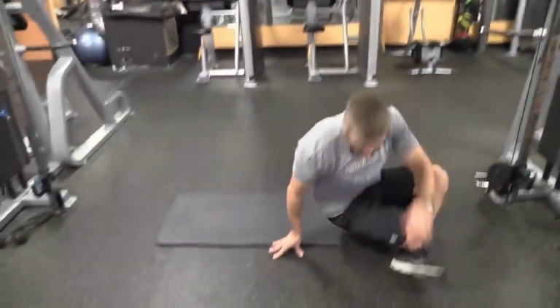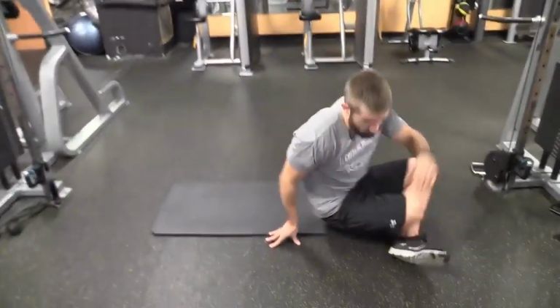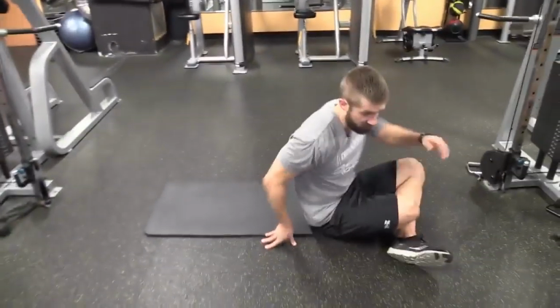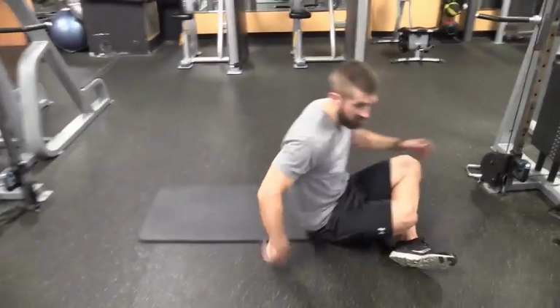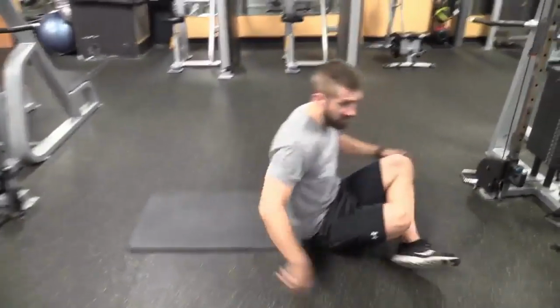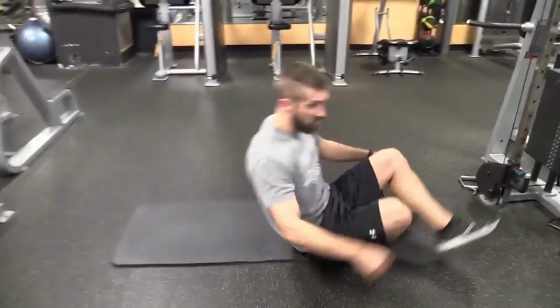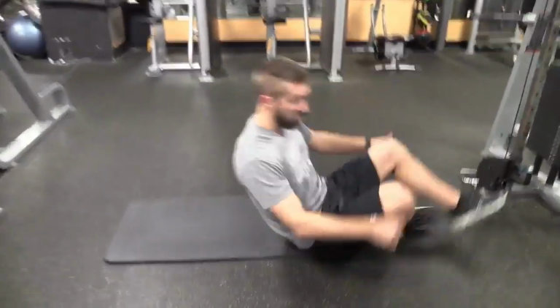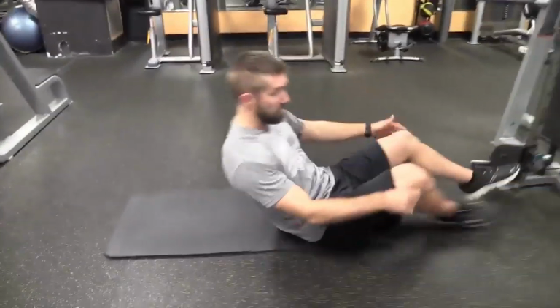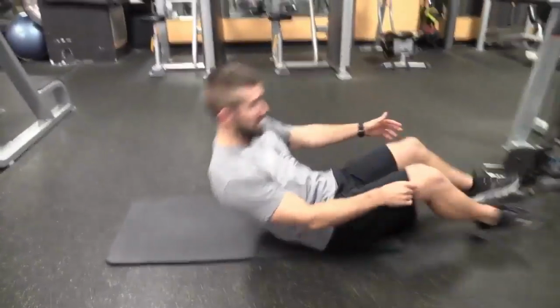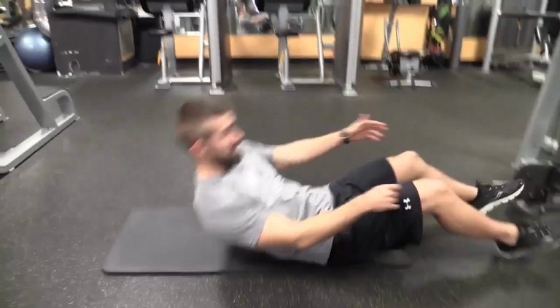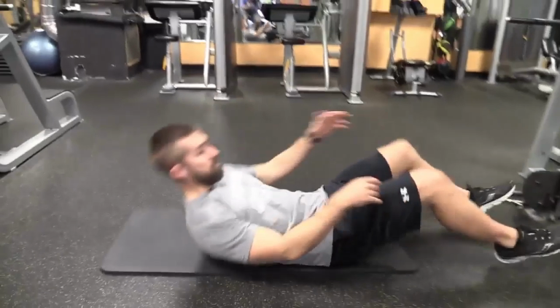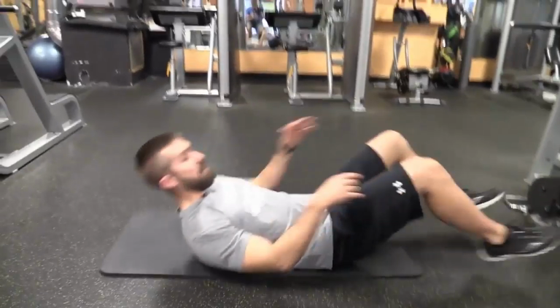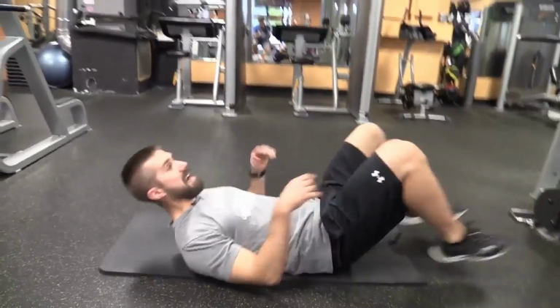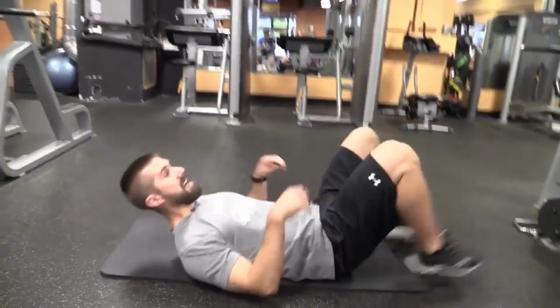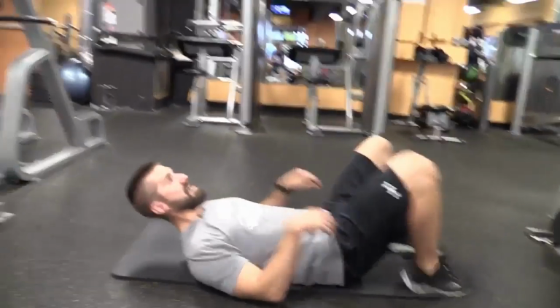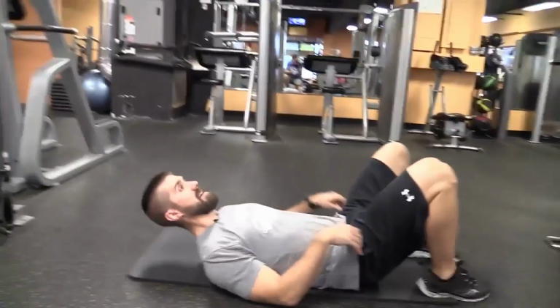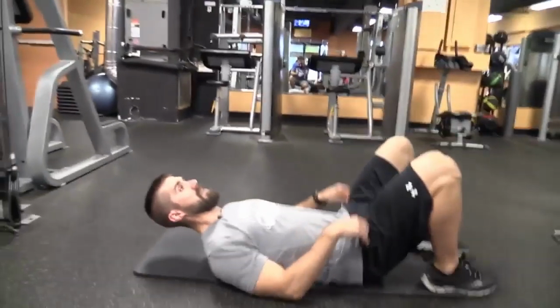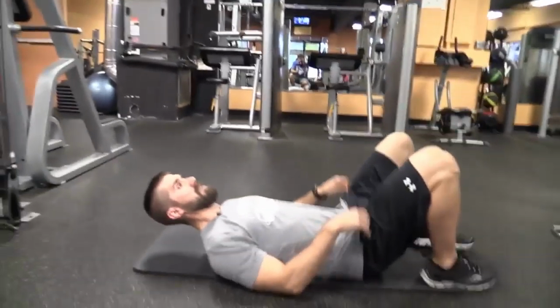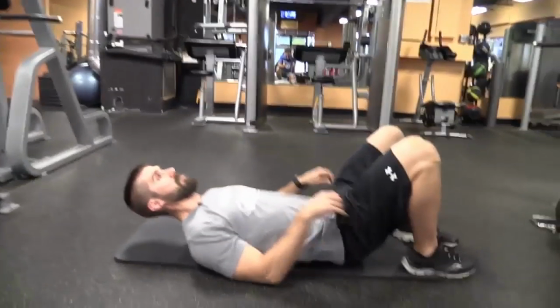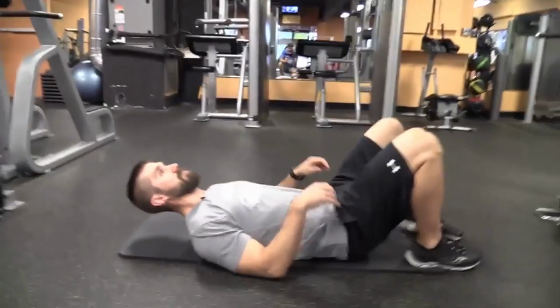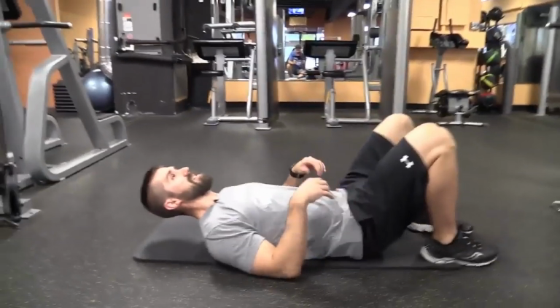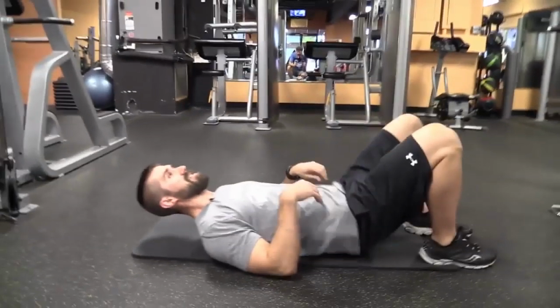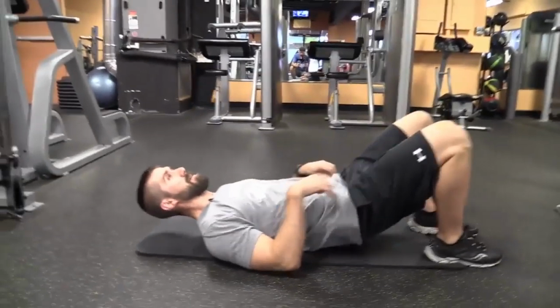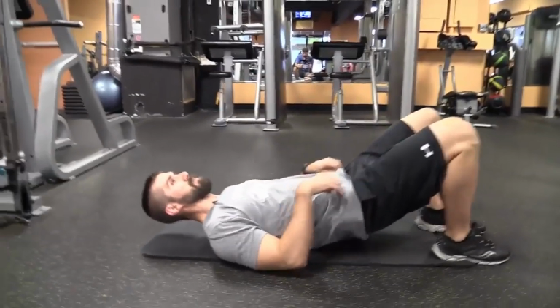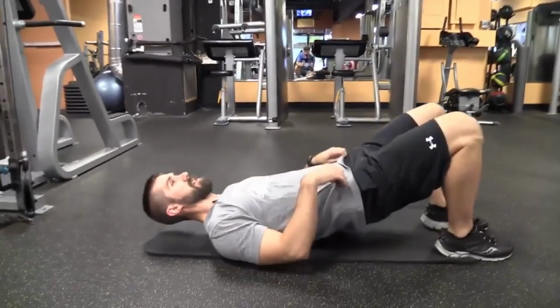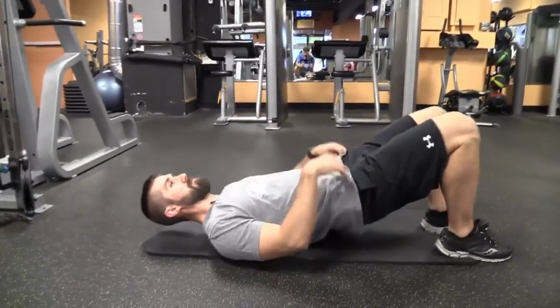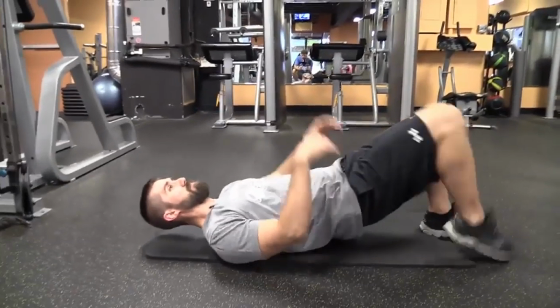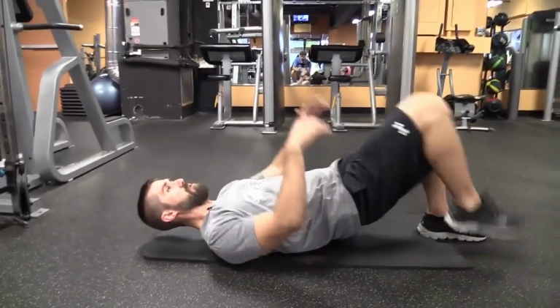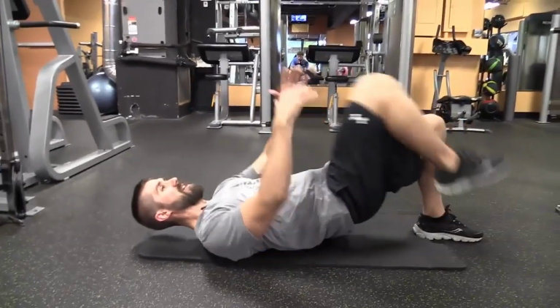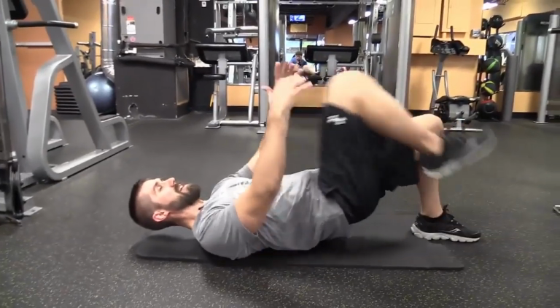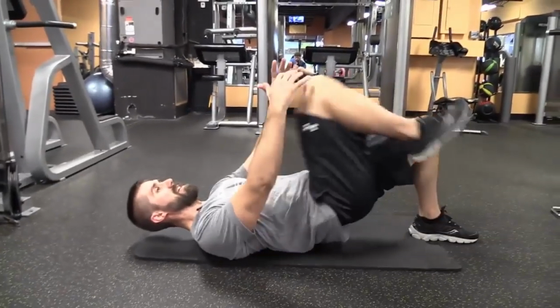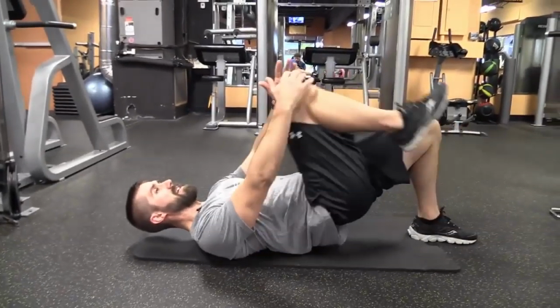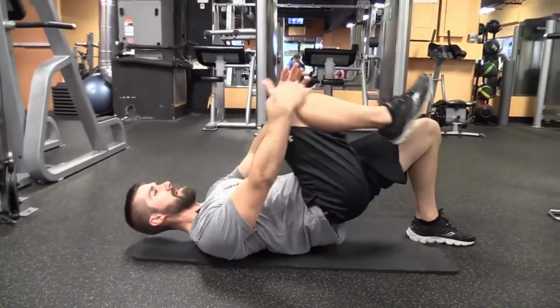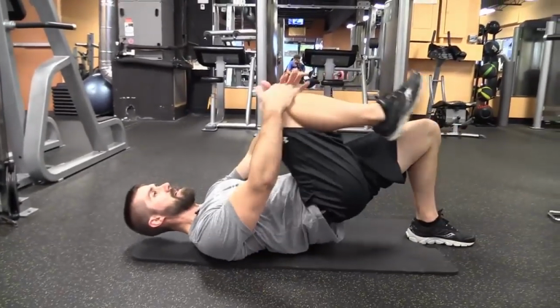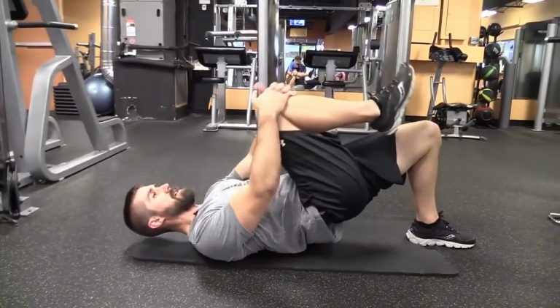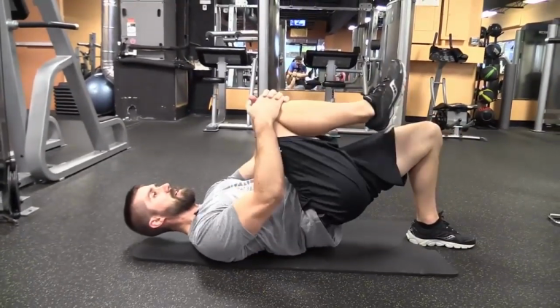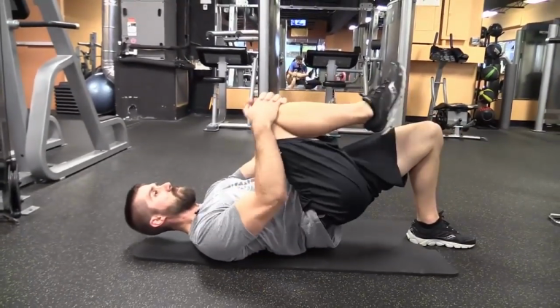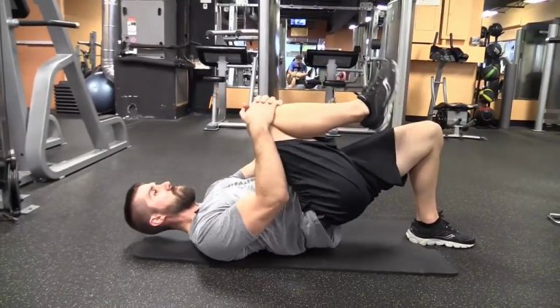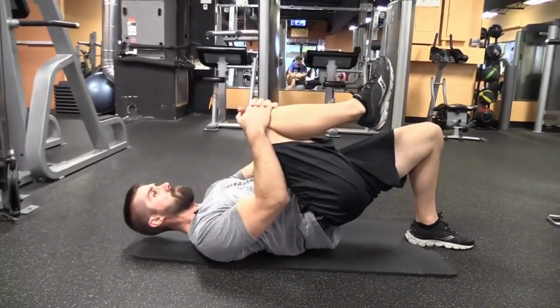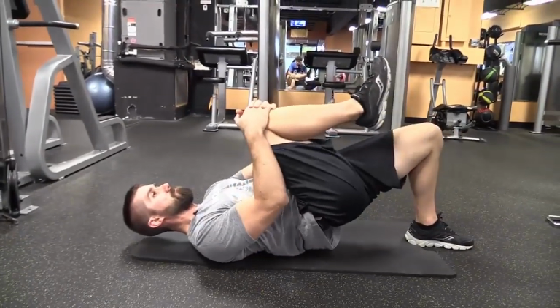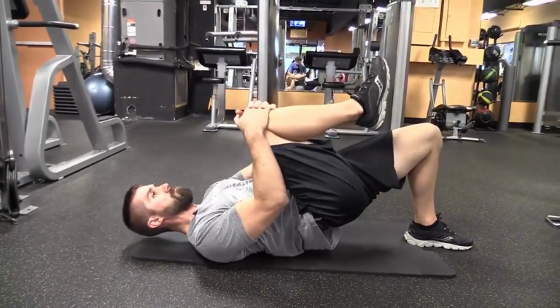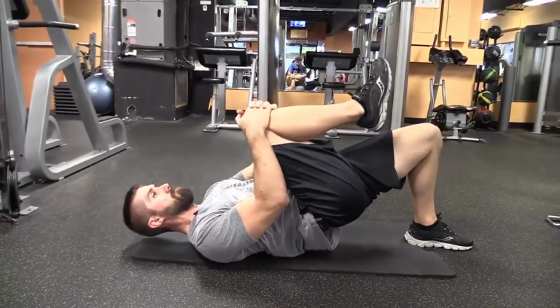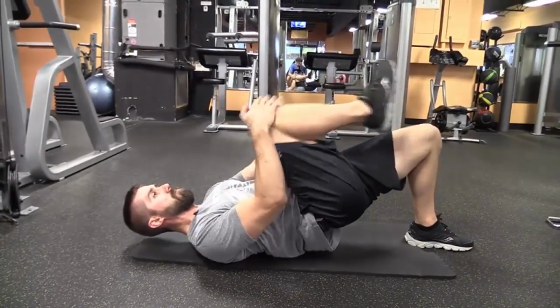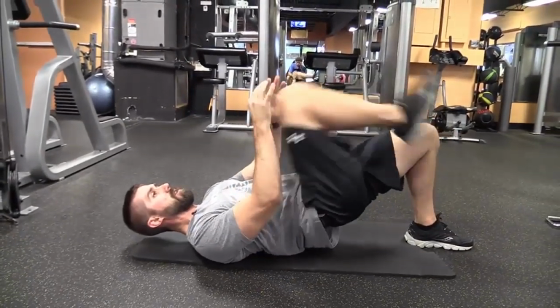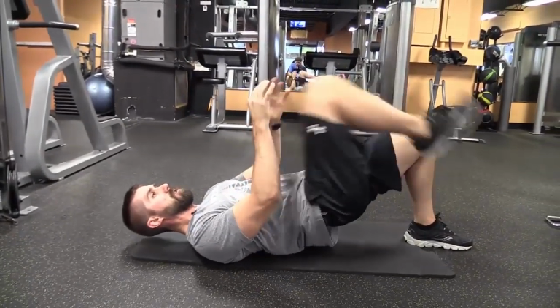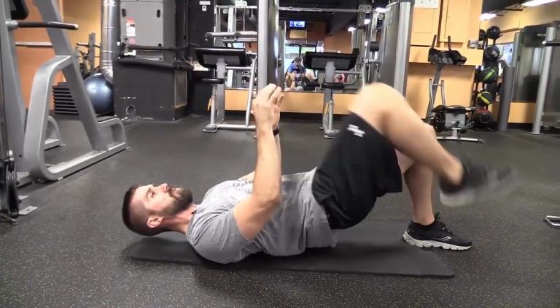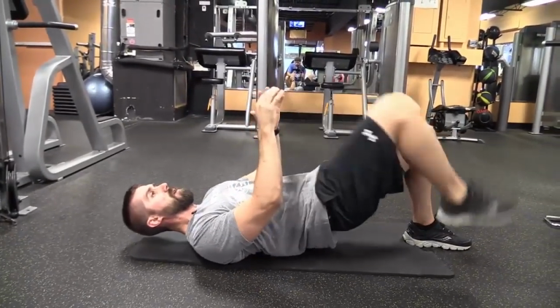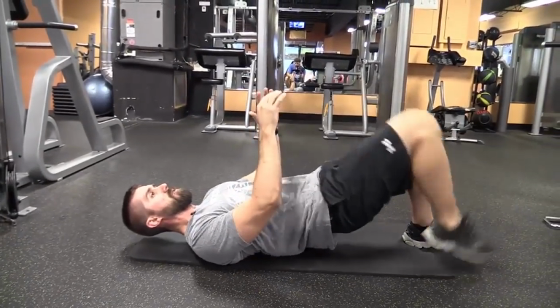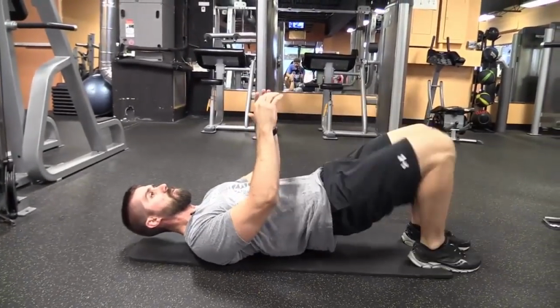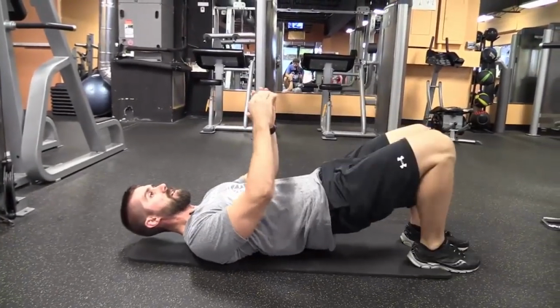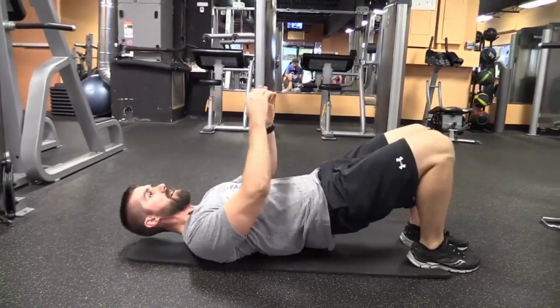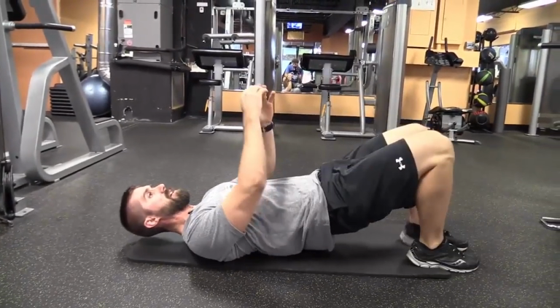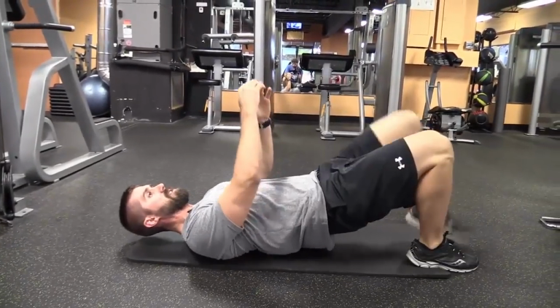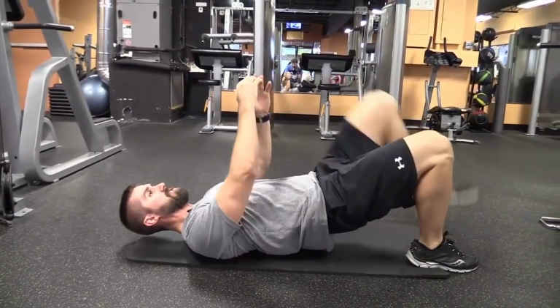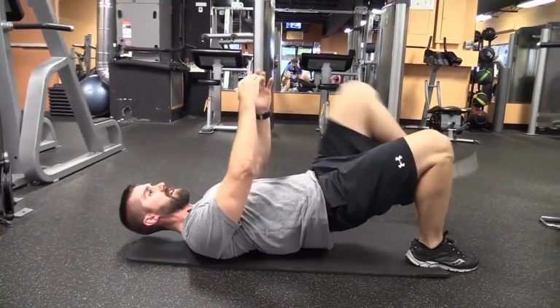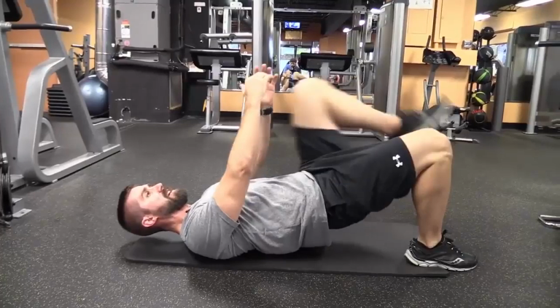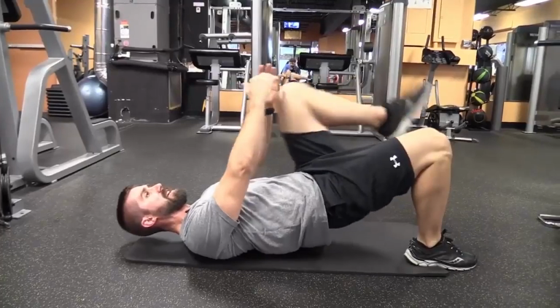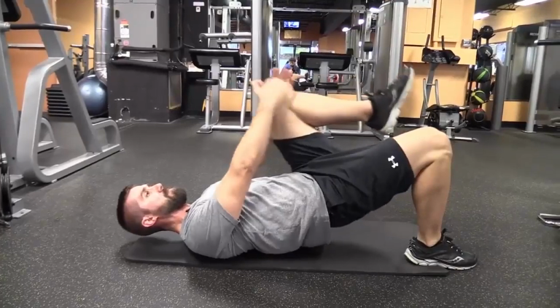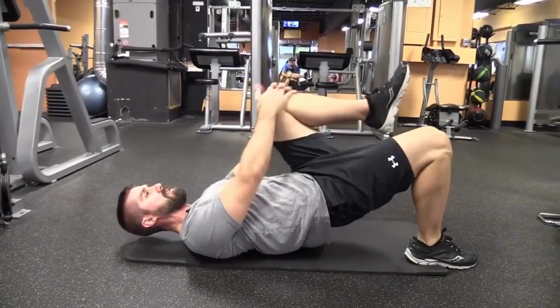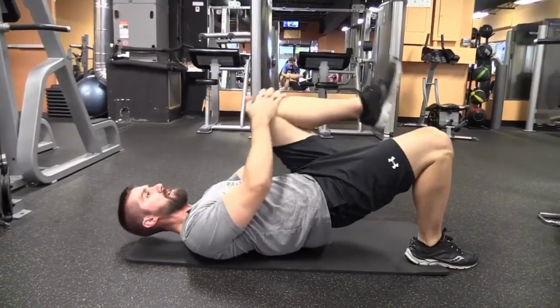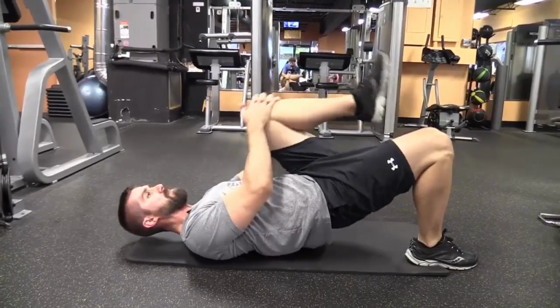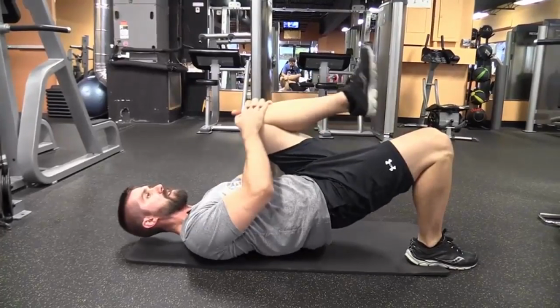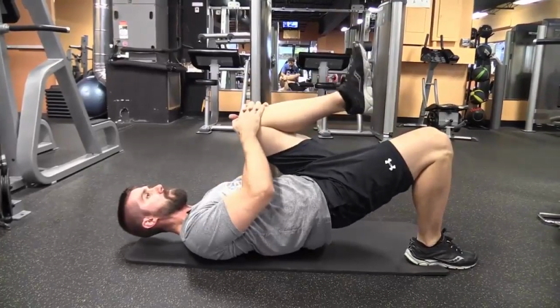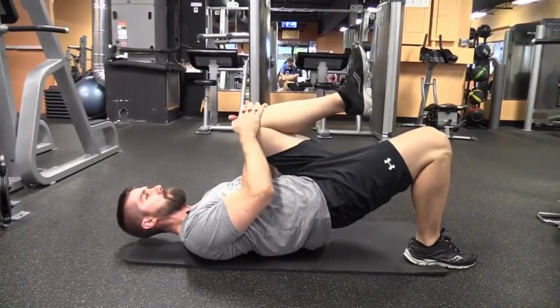Here you want to be on your back, raise the hips up, pull that knee in. I'm going to do about three on each side, keeping the hips up.